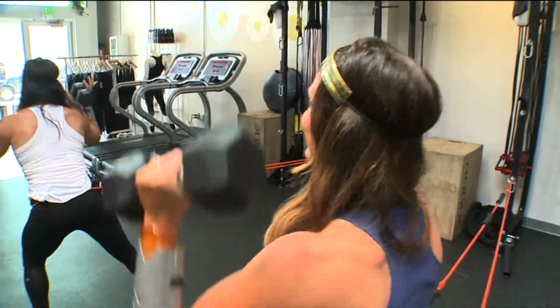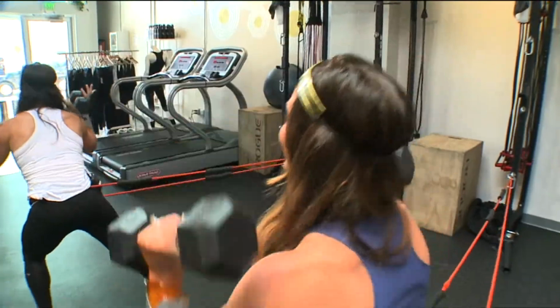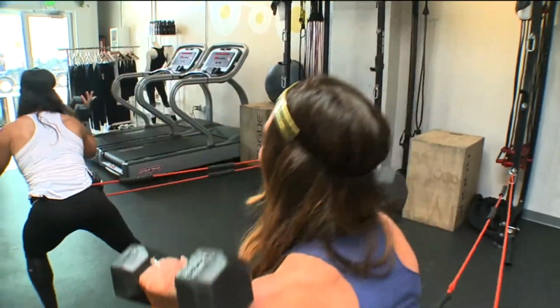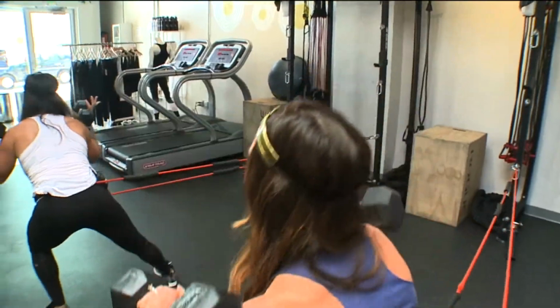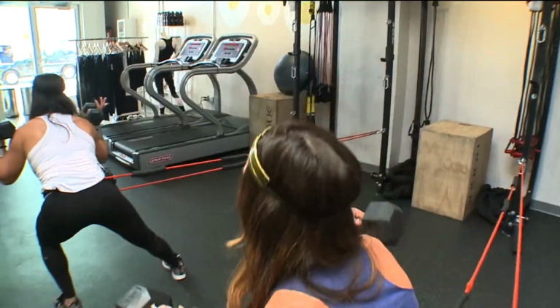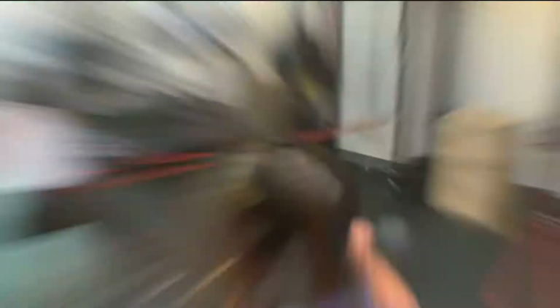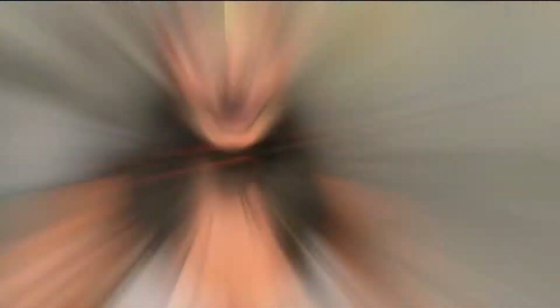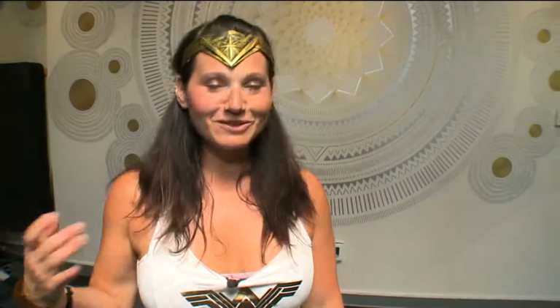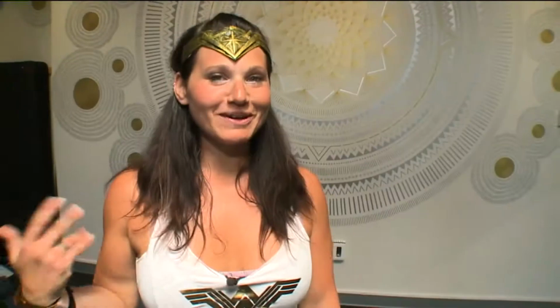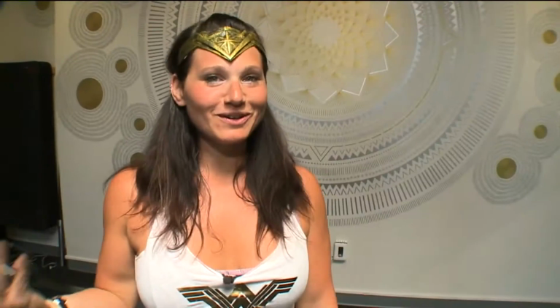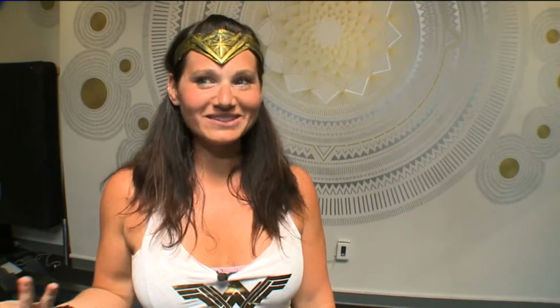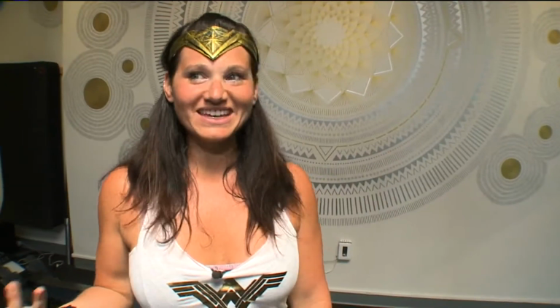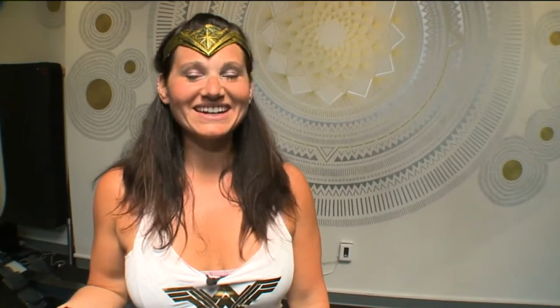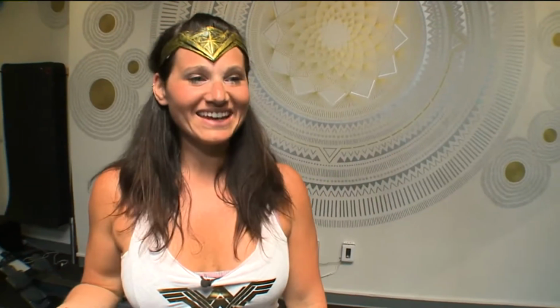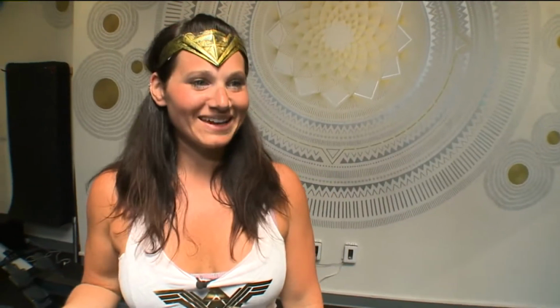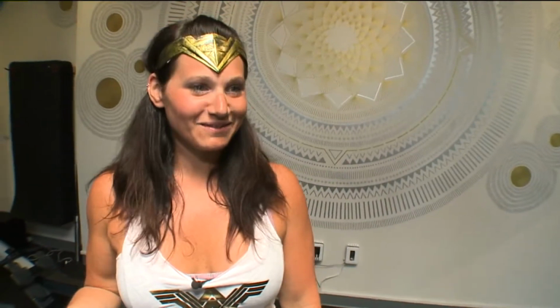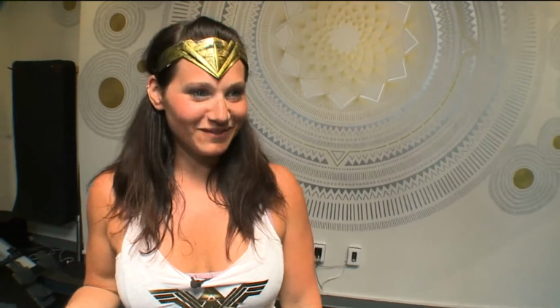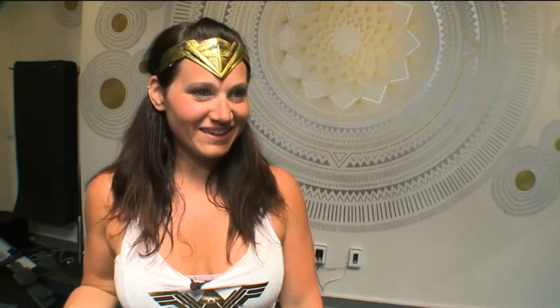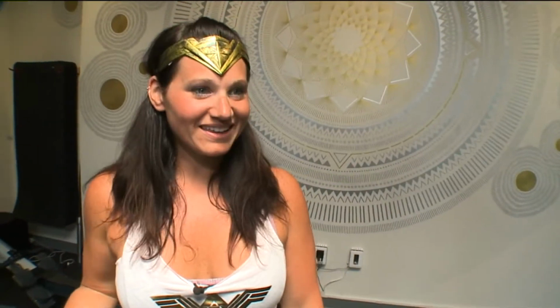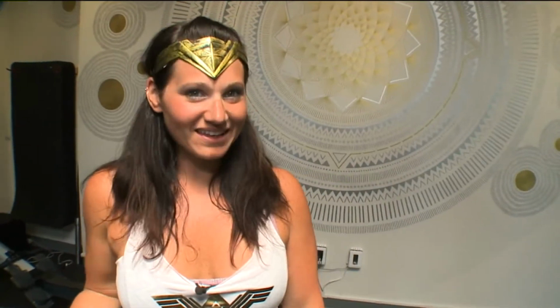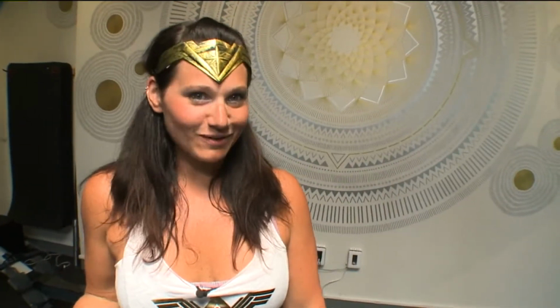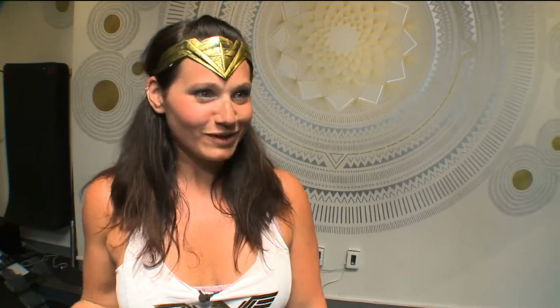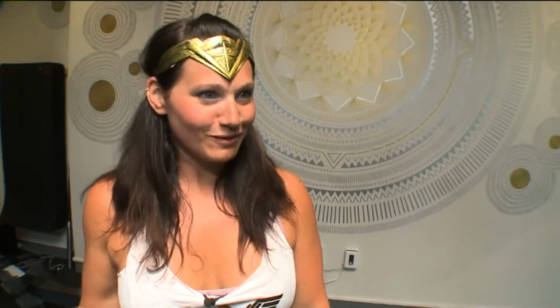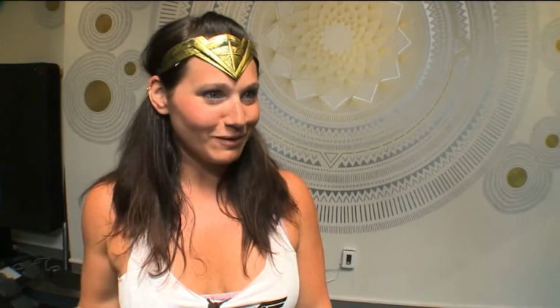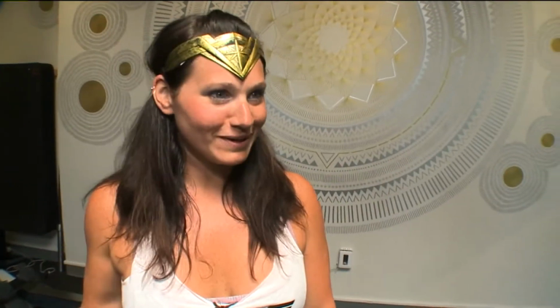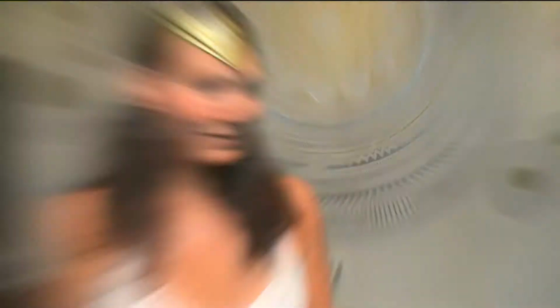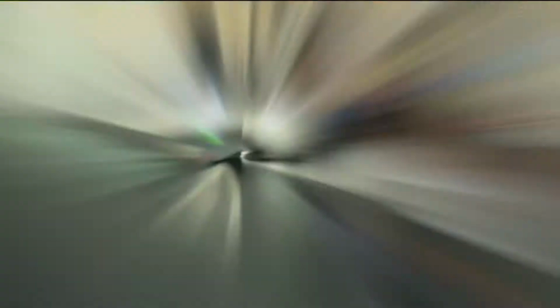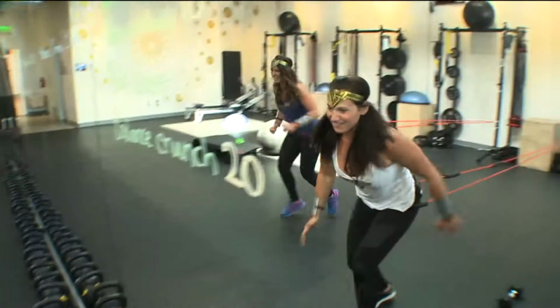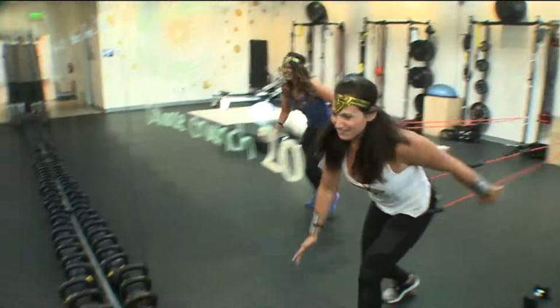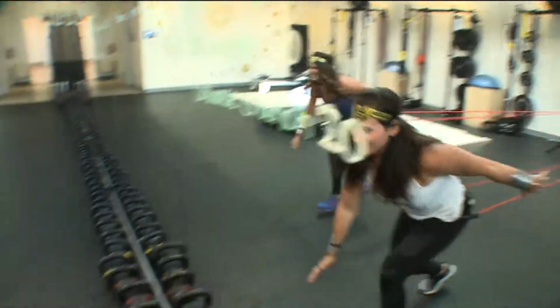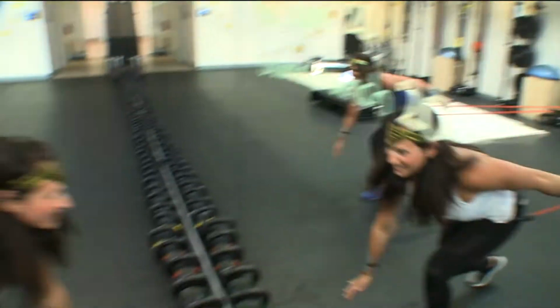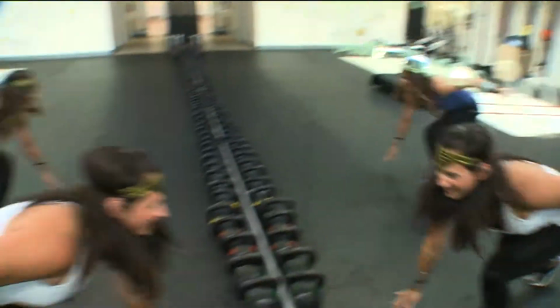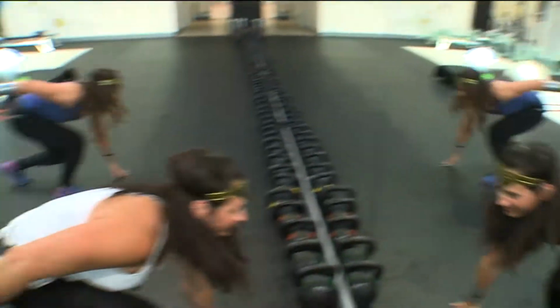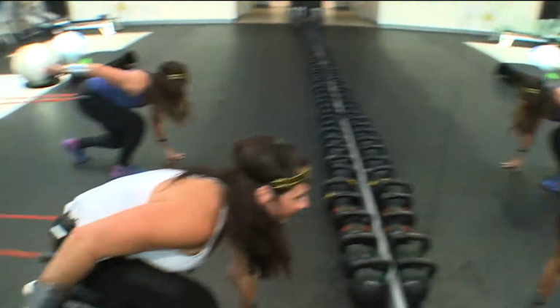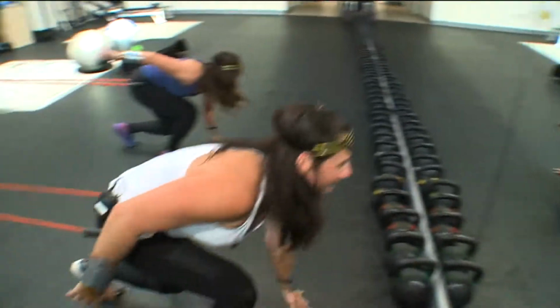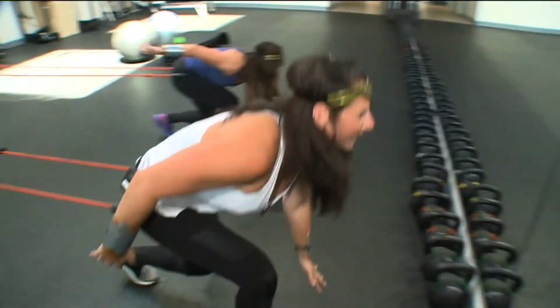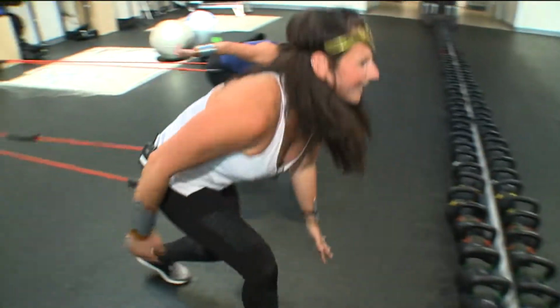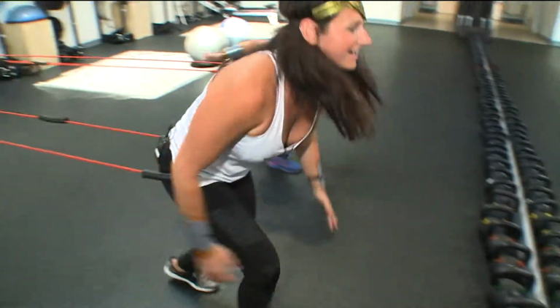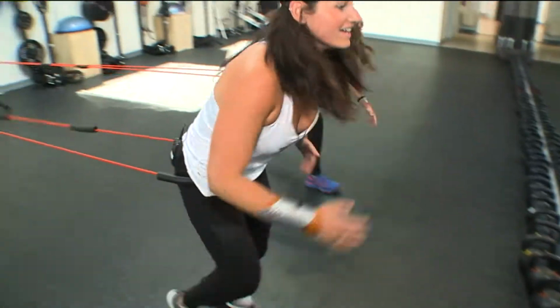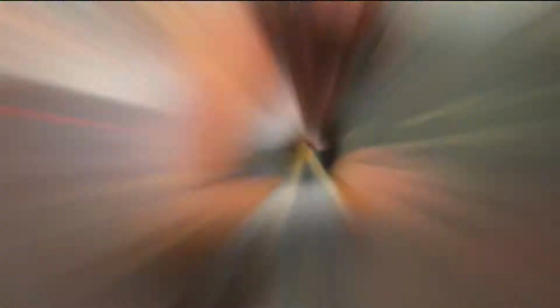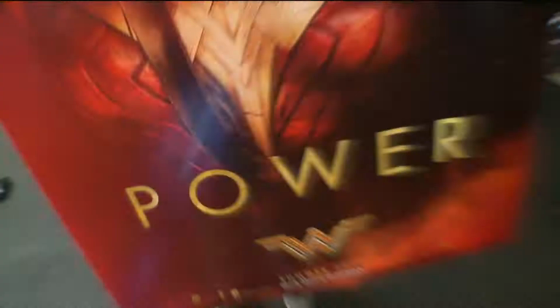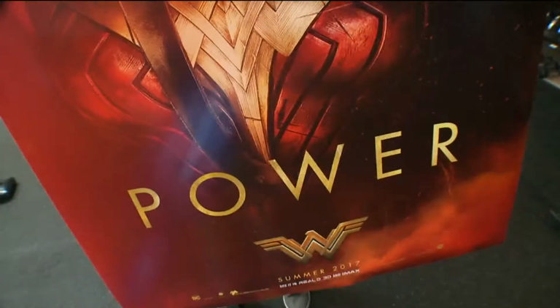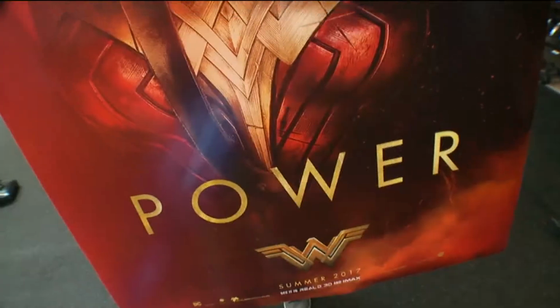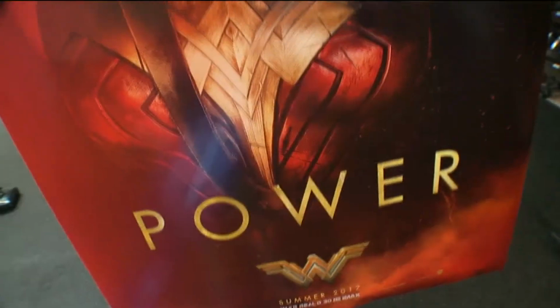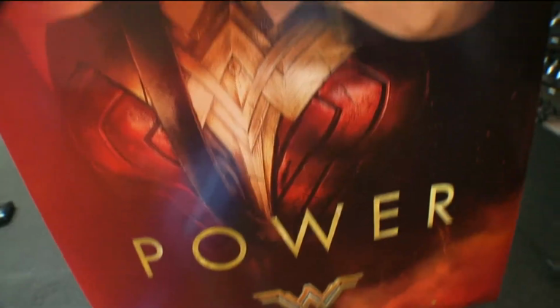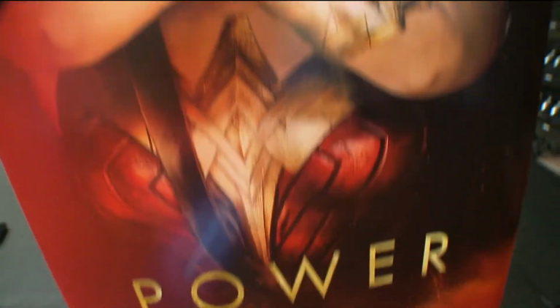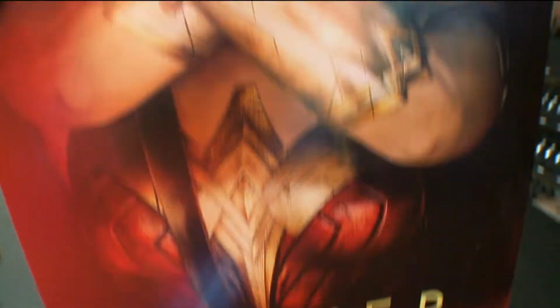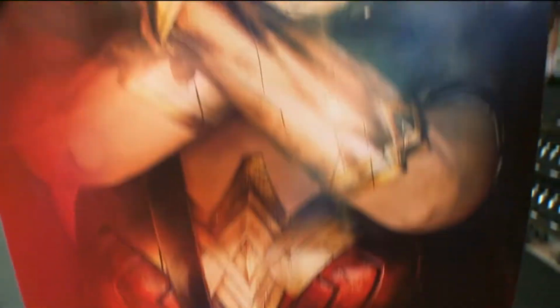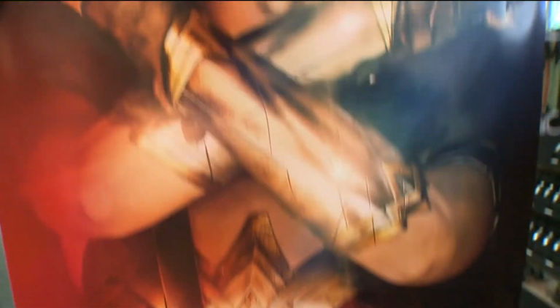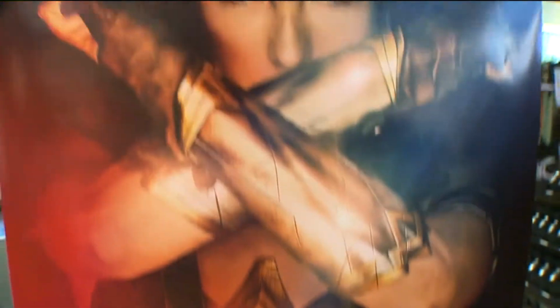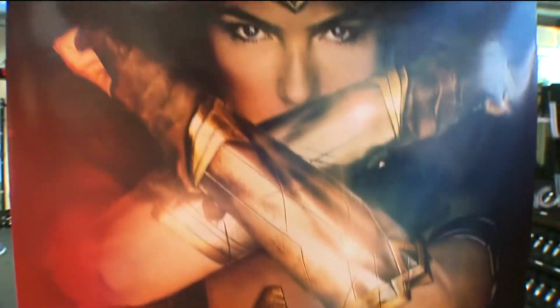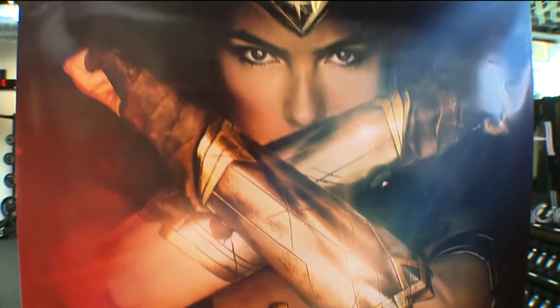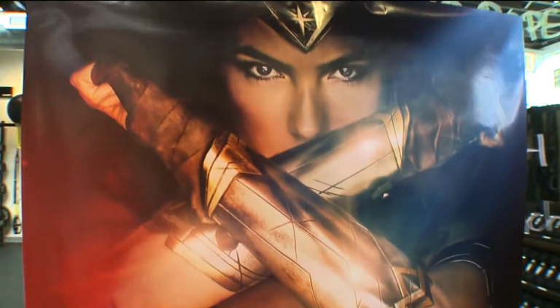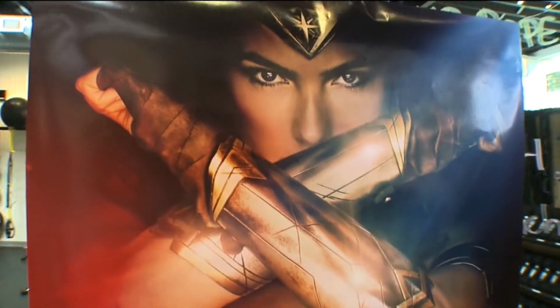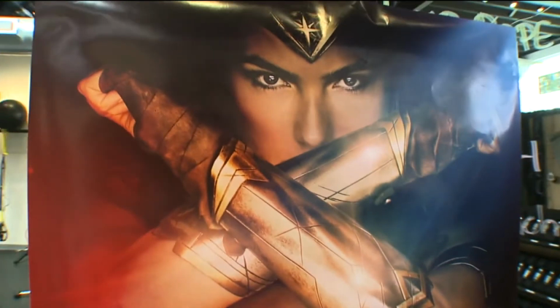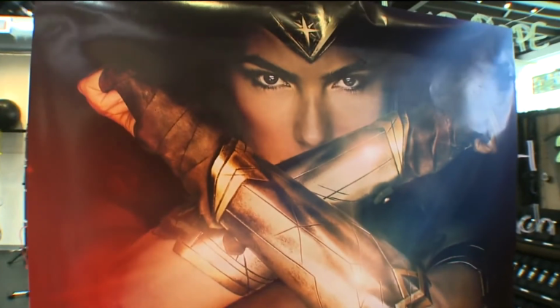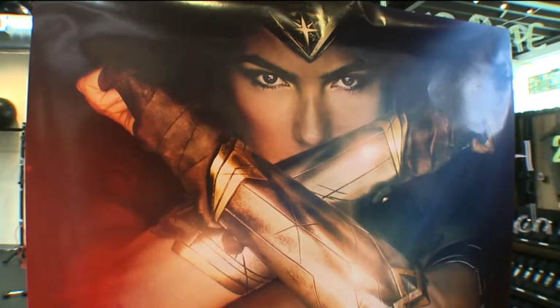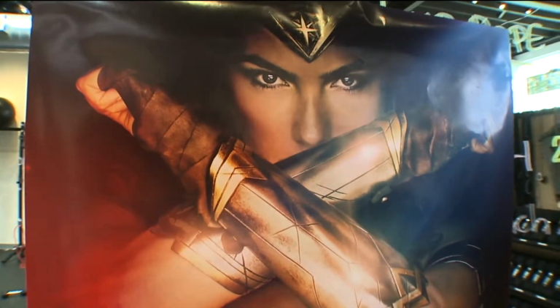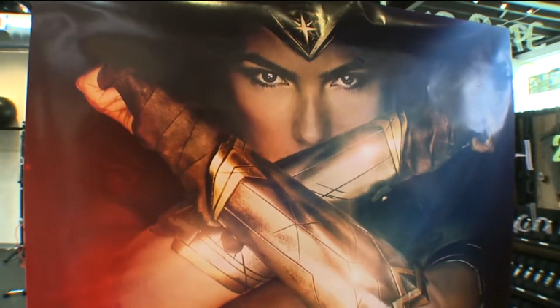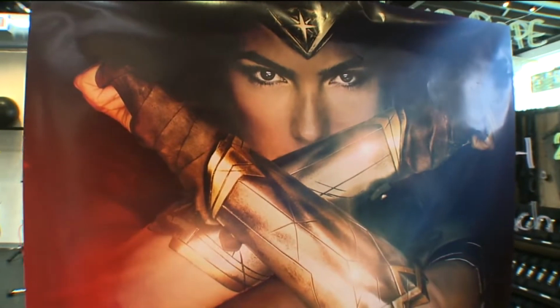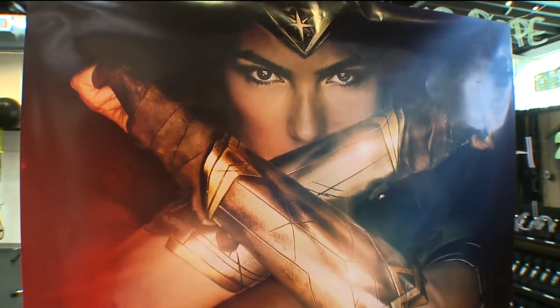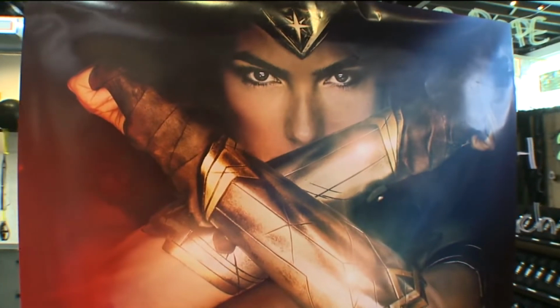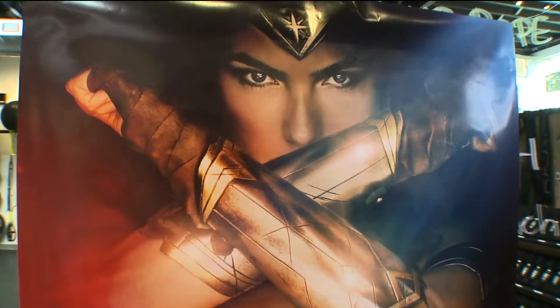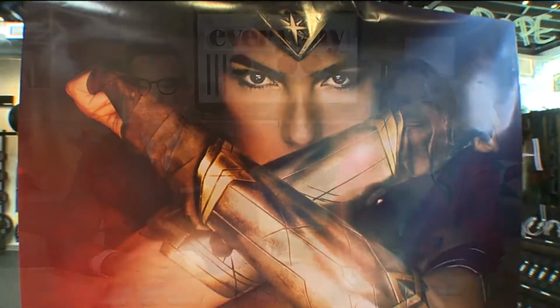I think I'm going to walk through my whole day today feeling like Wonder Woman. That's an awesome workout.